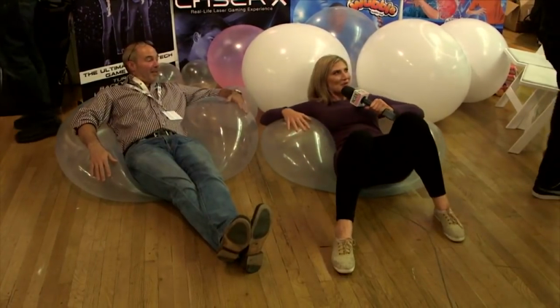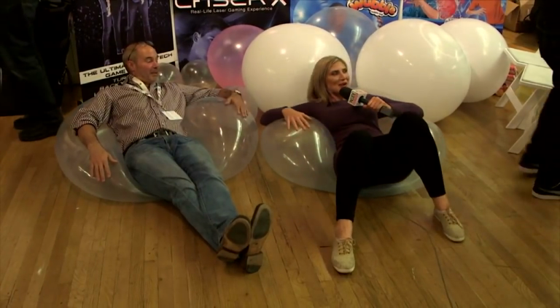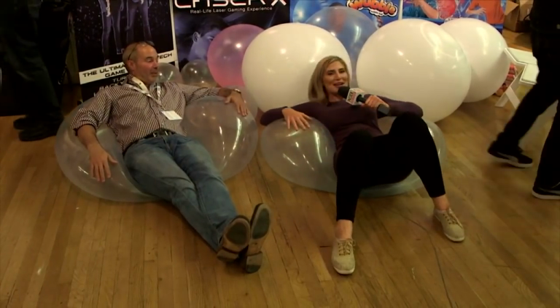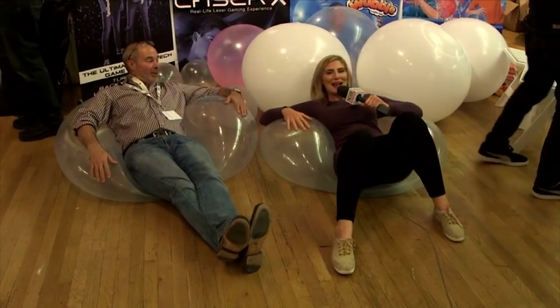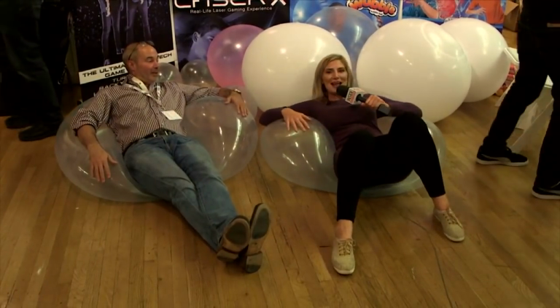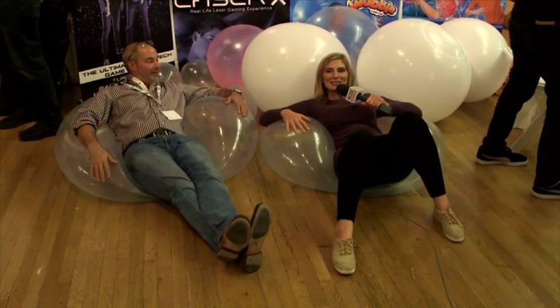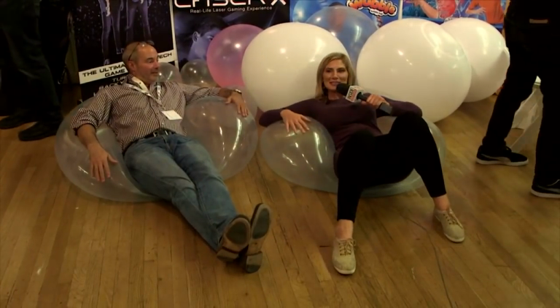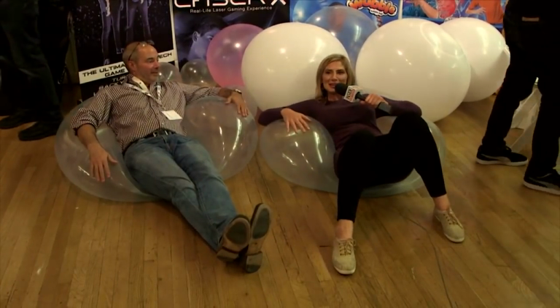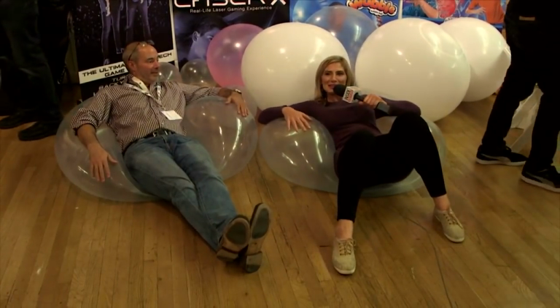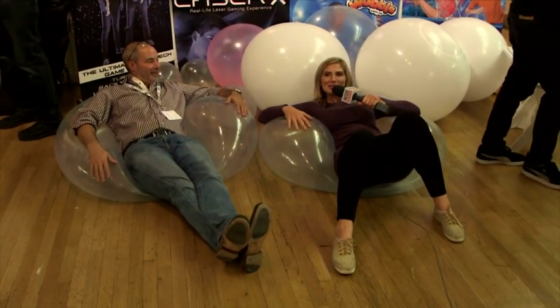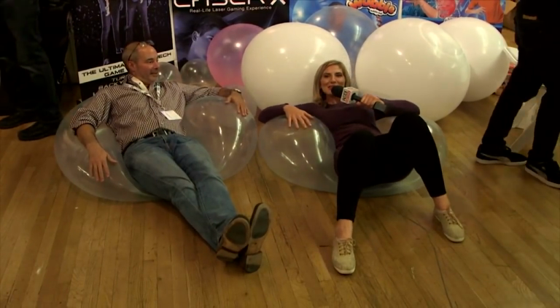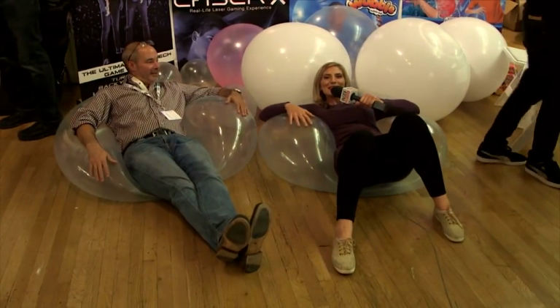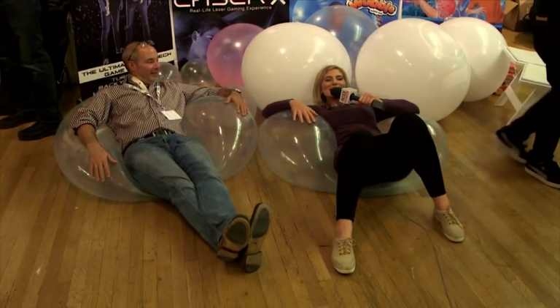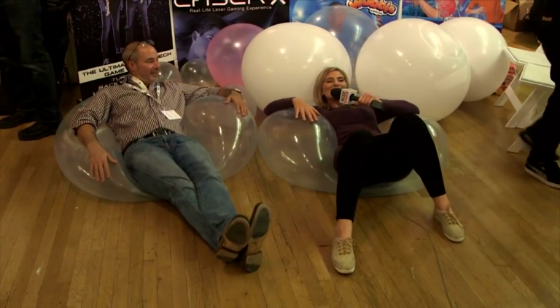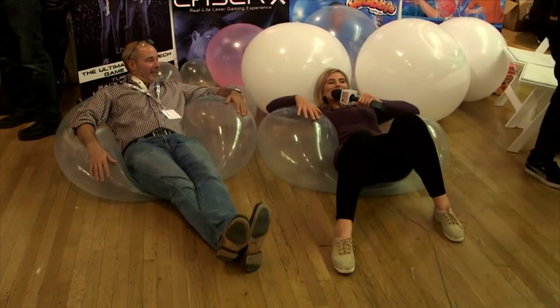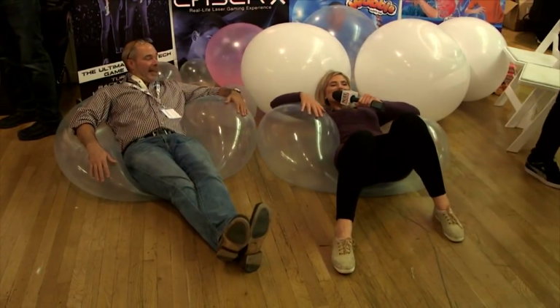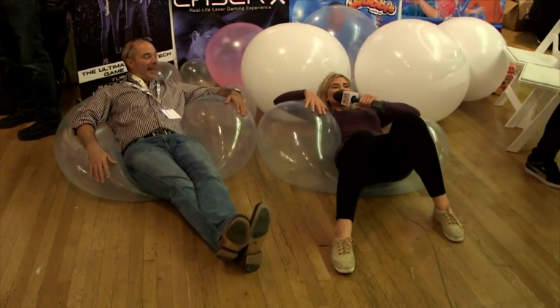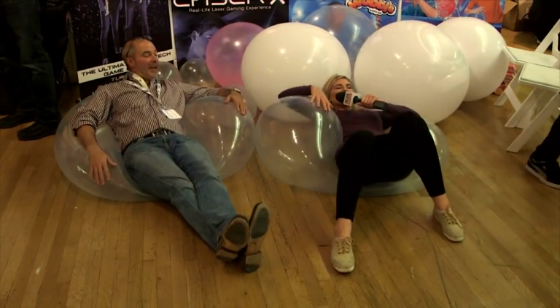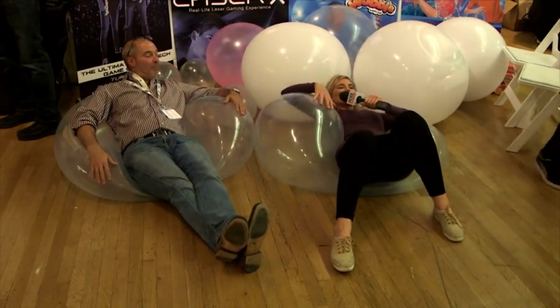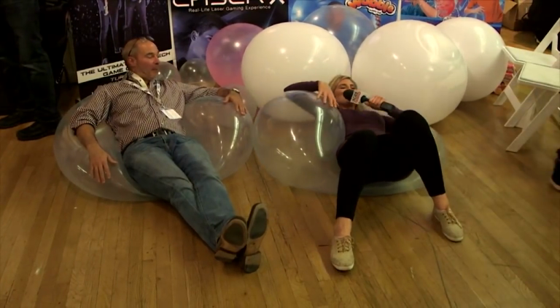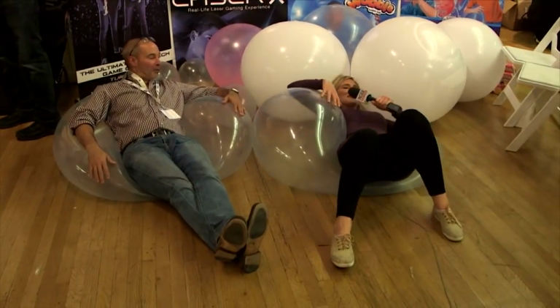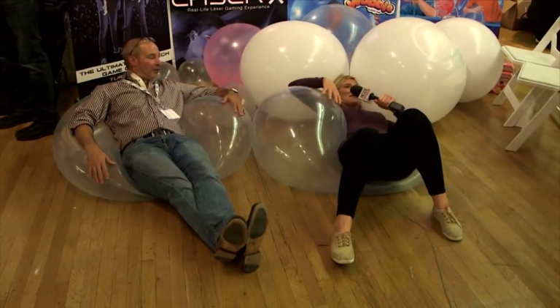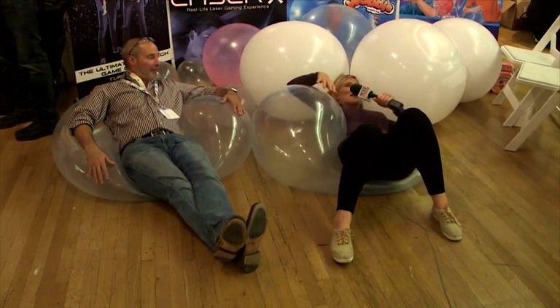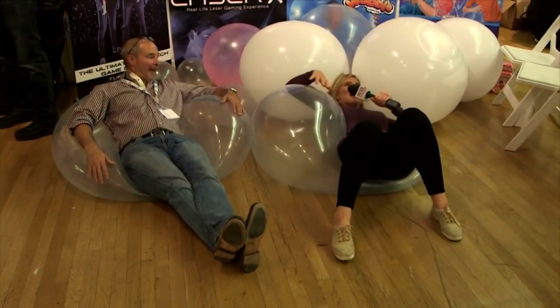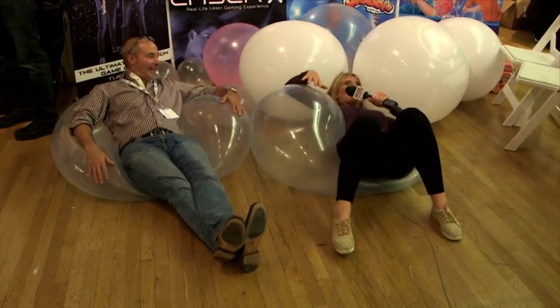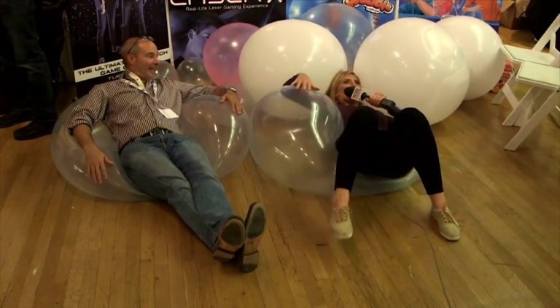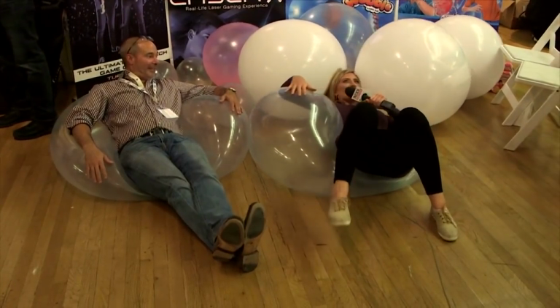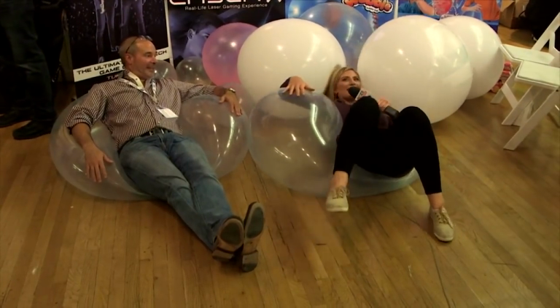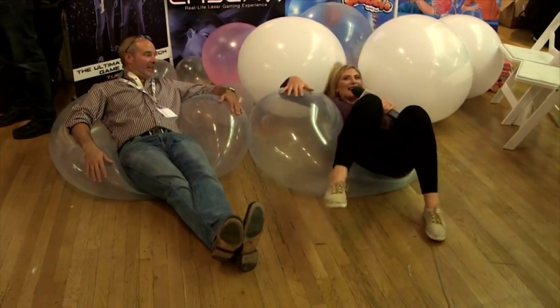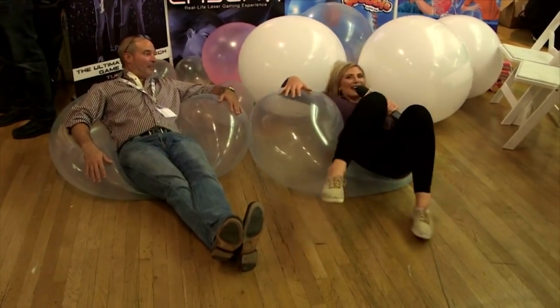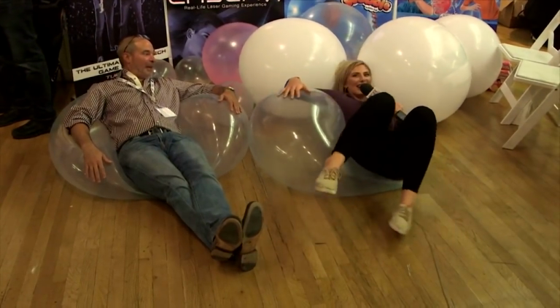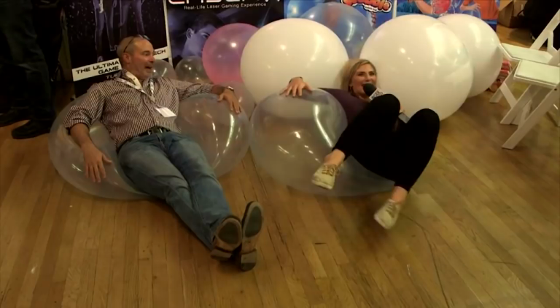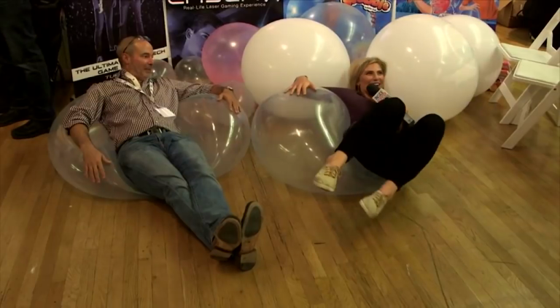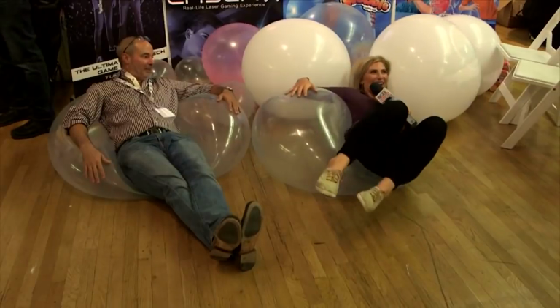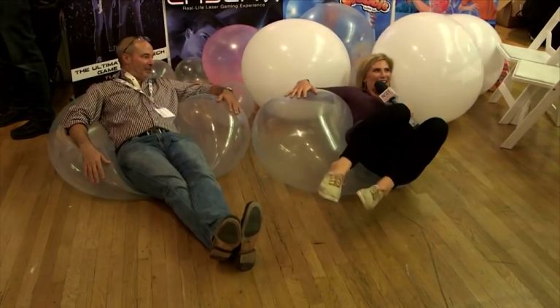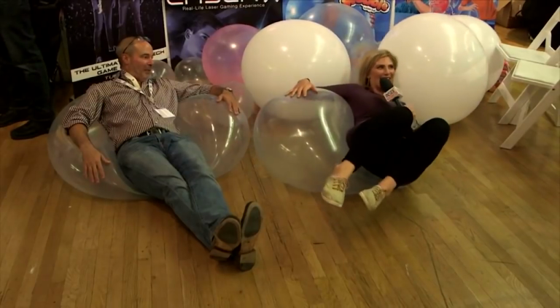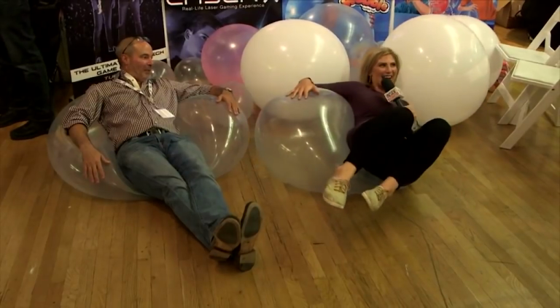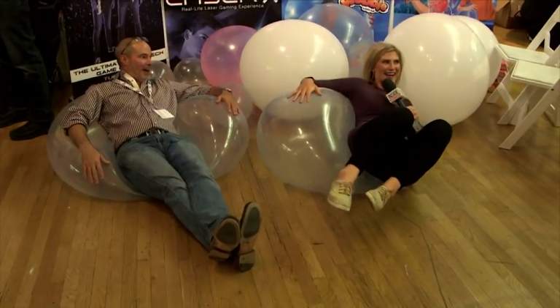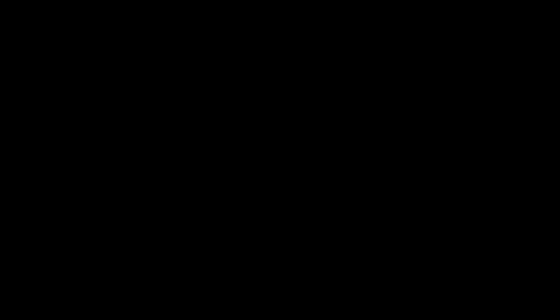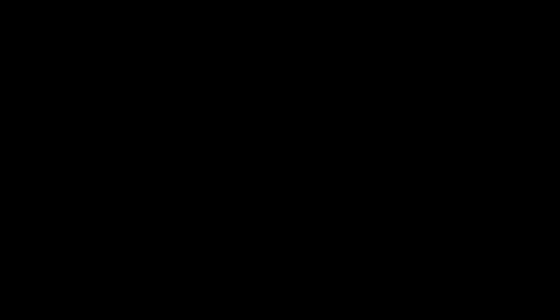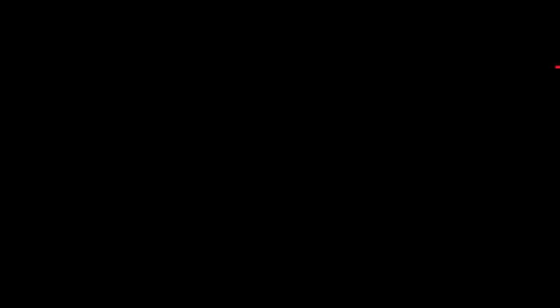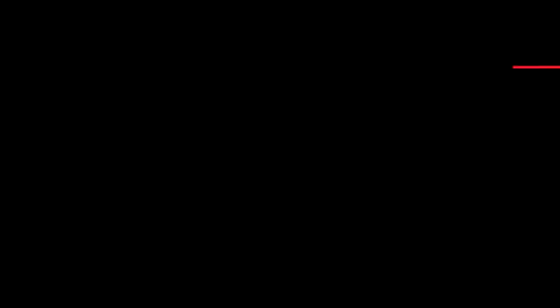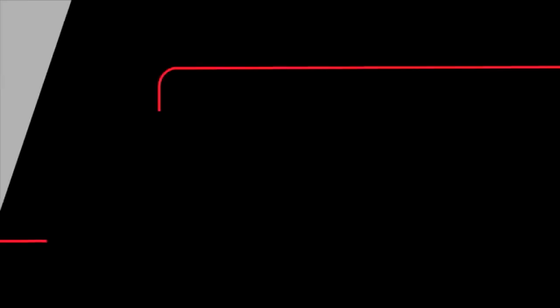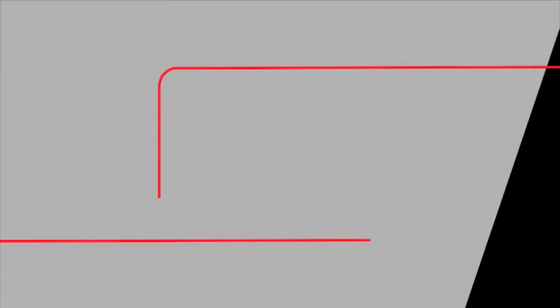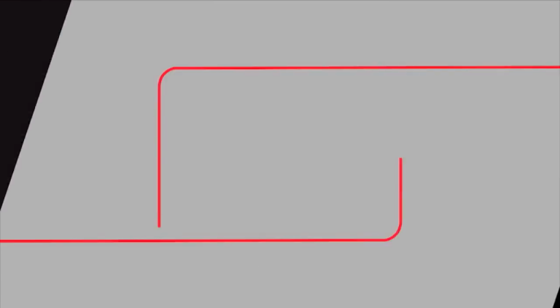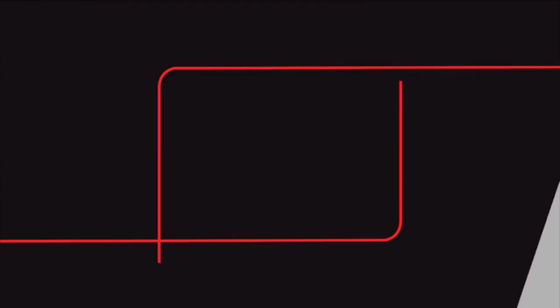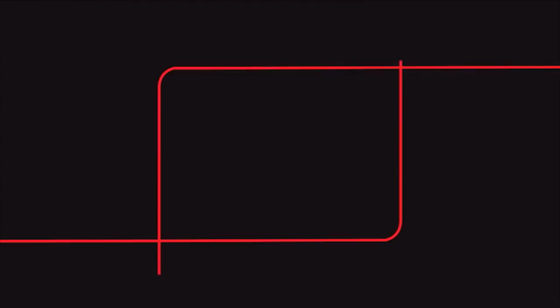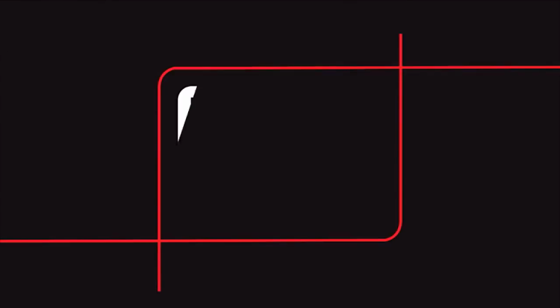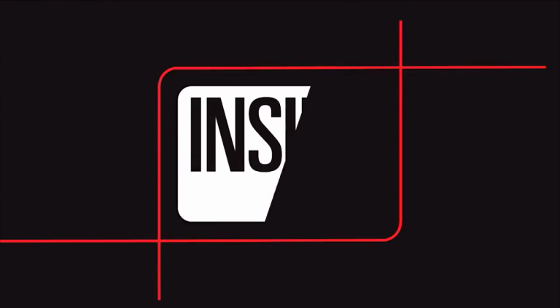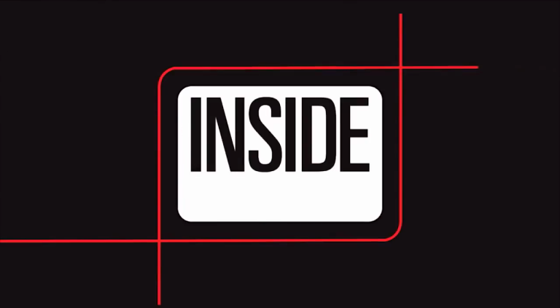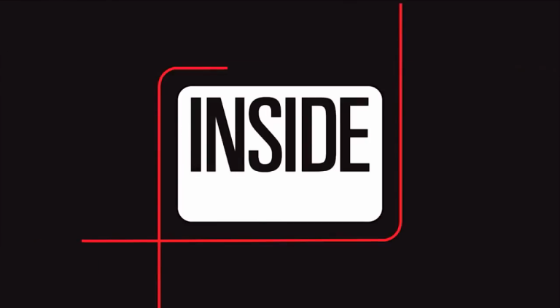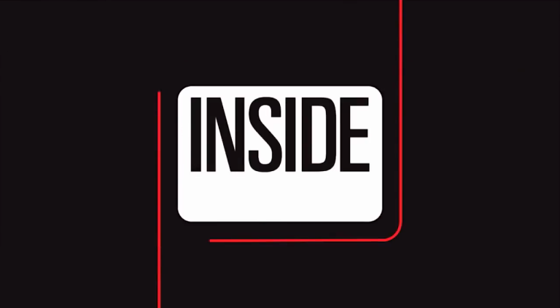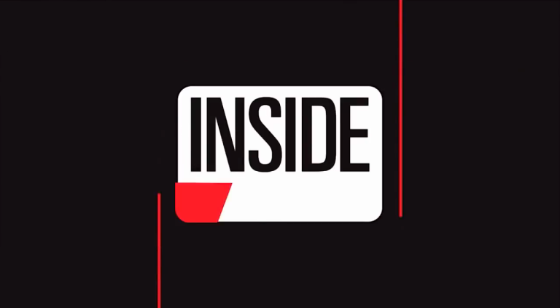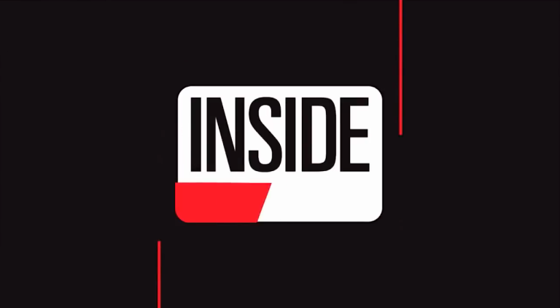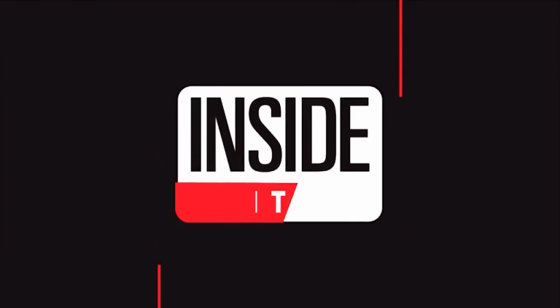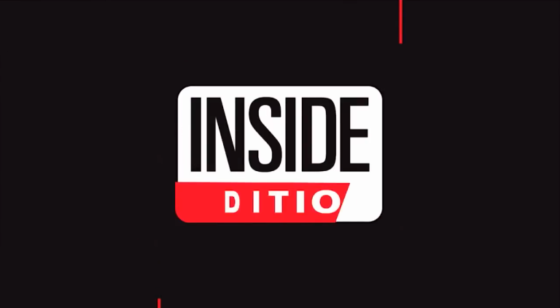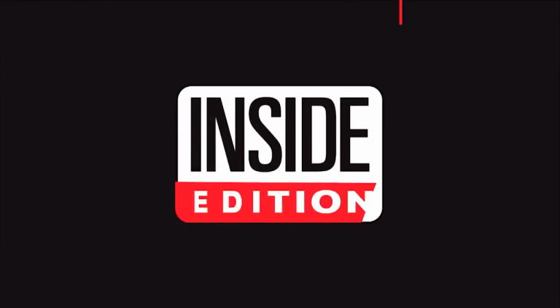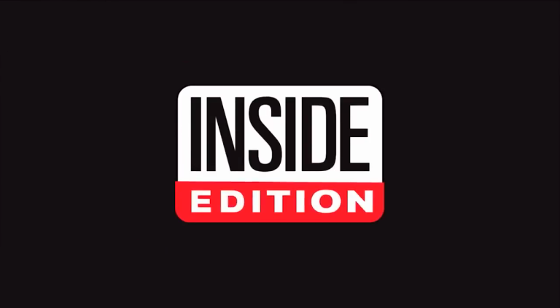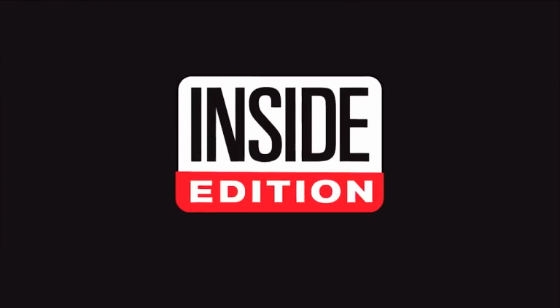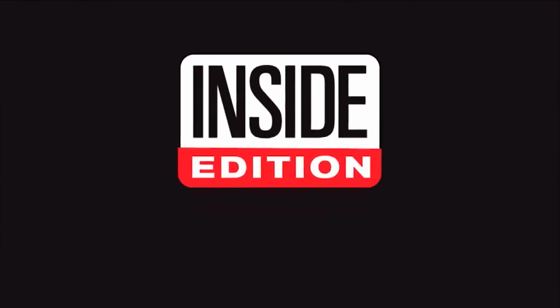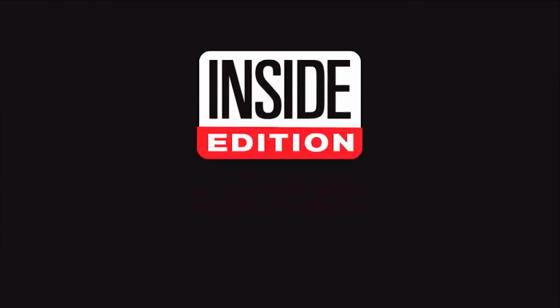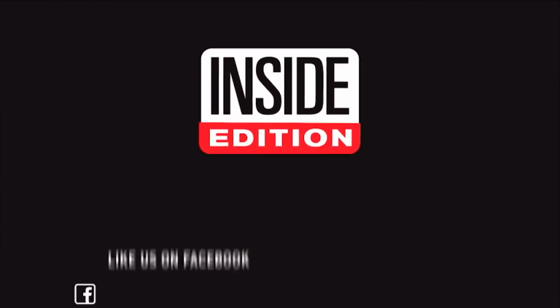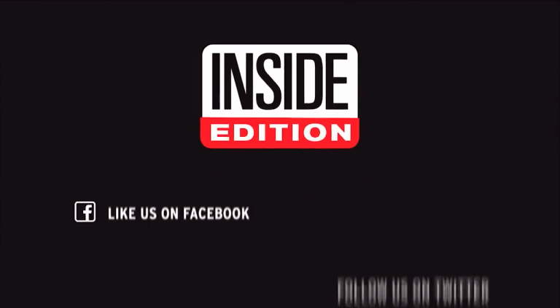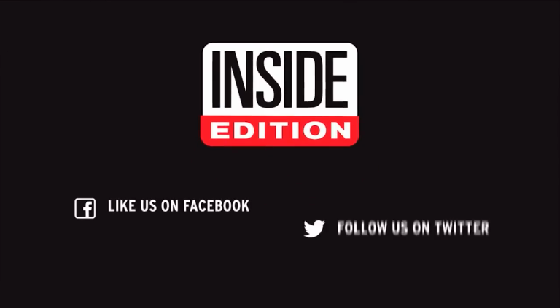Pretty nice, actually. Whoa! For InsideEdition.com, I'm Kelli Nealon.